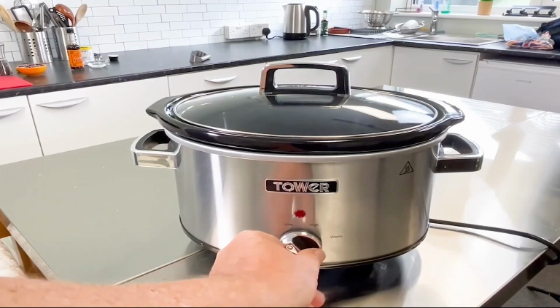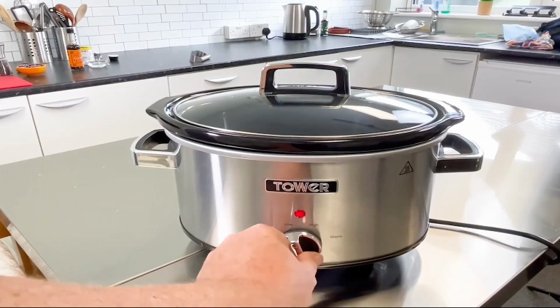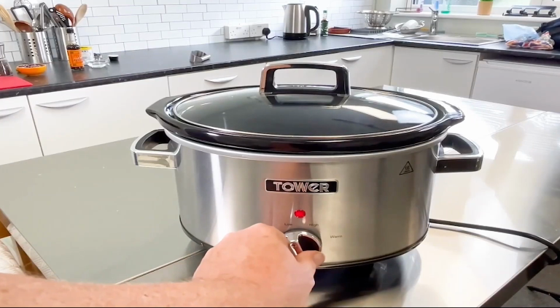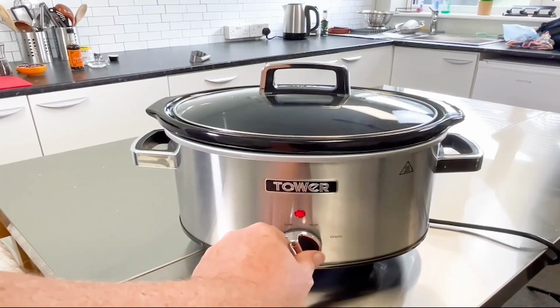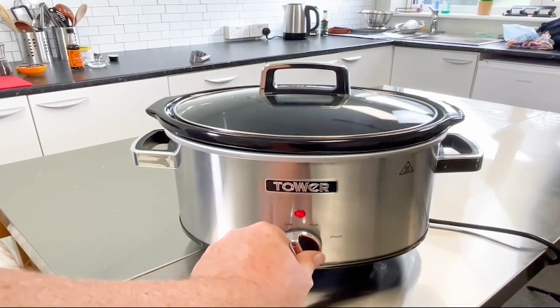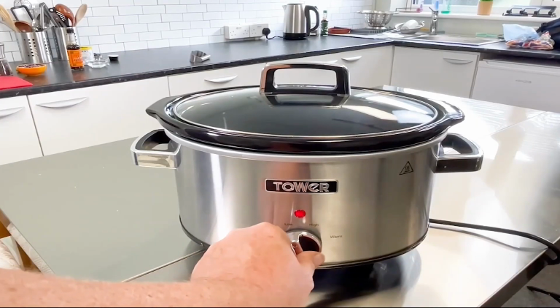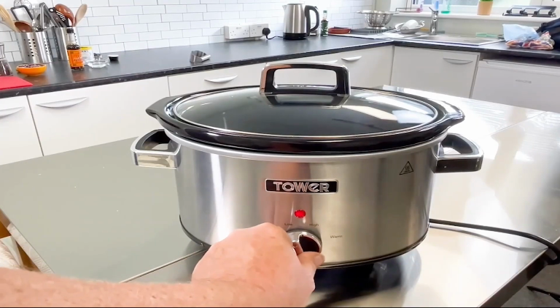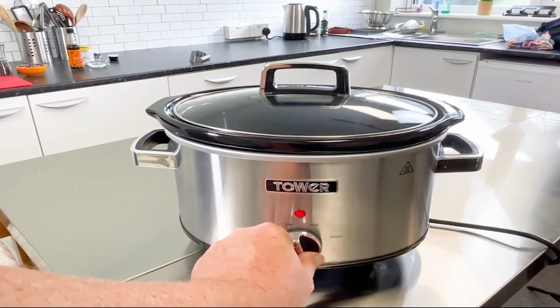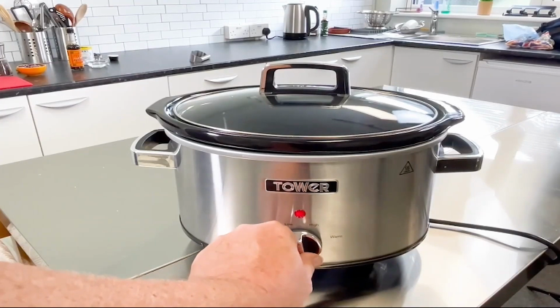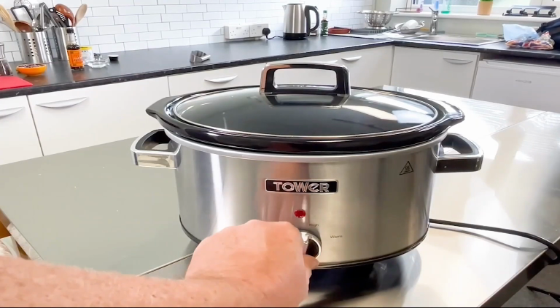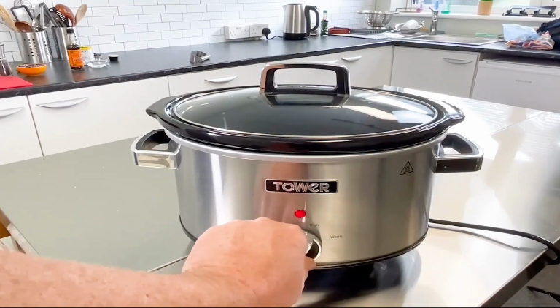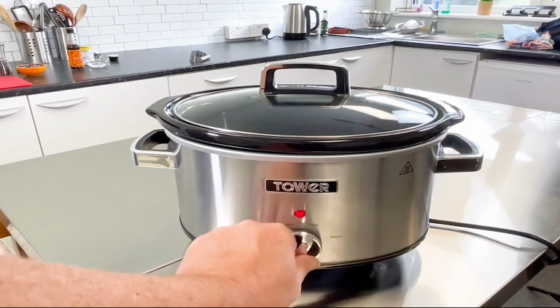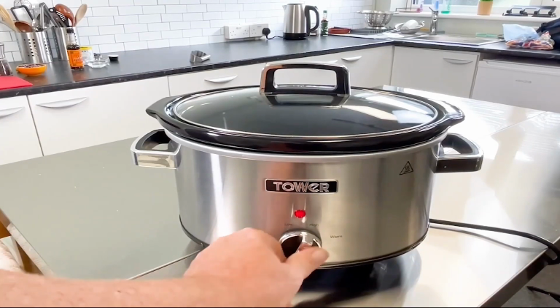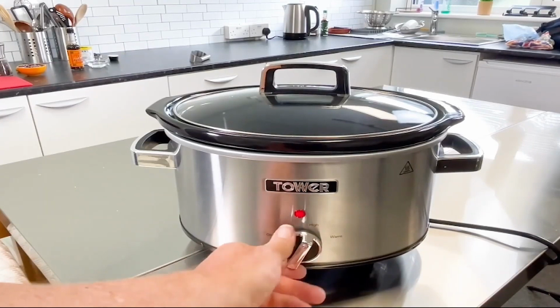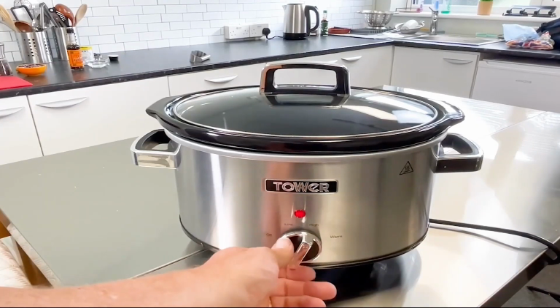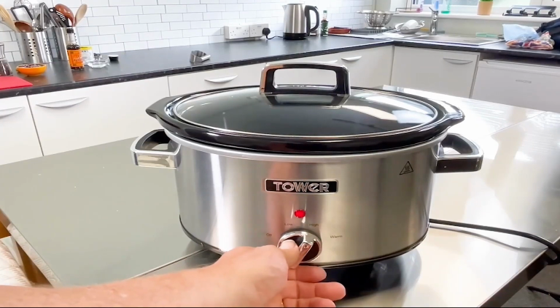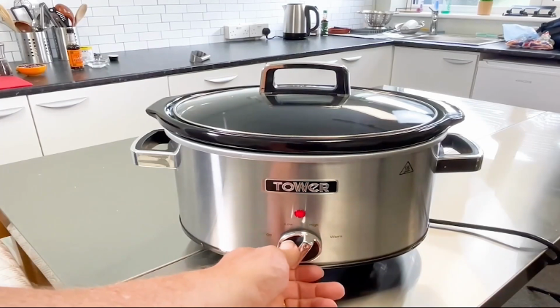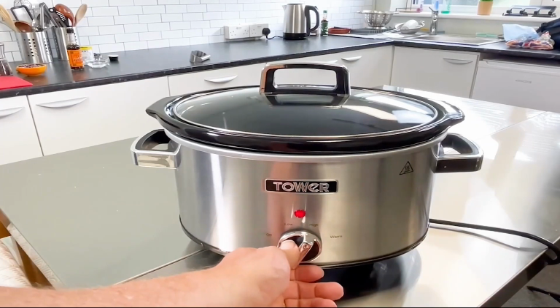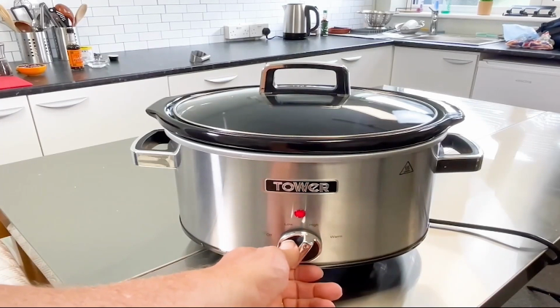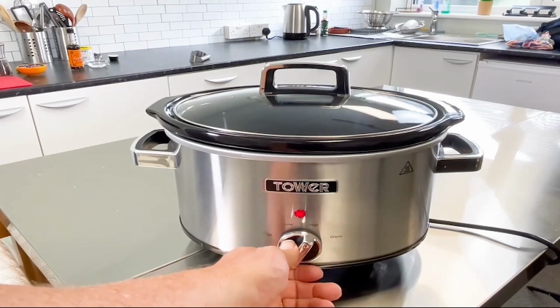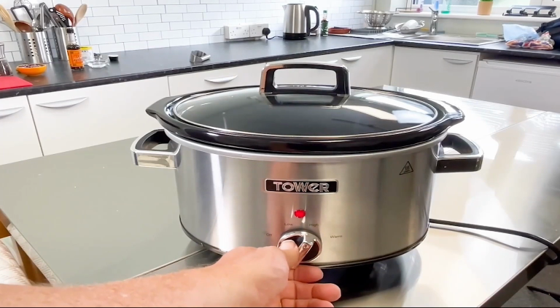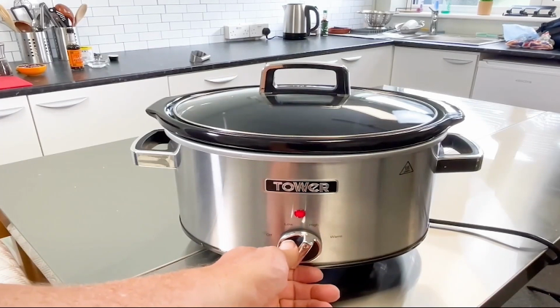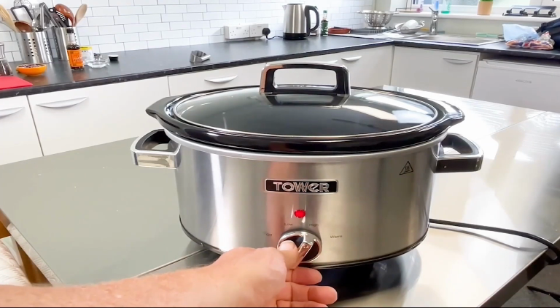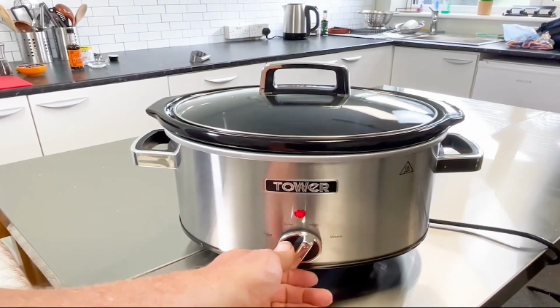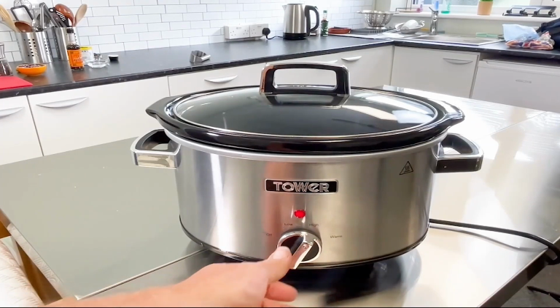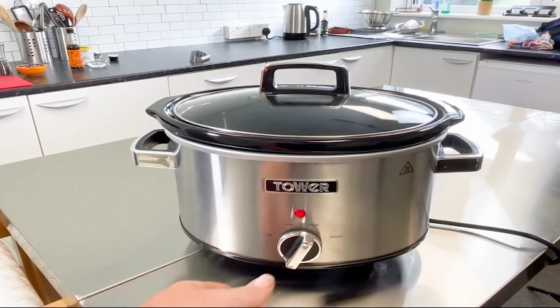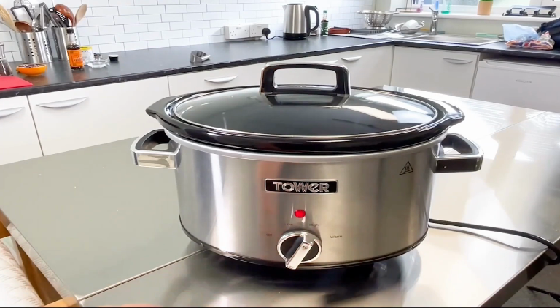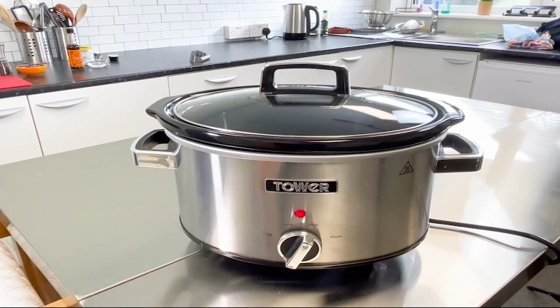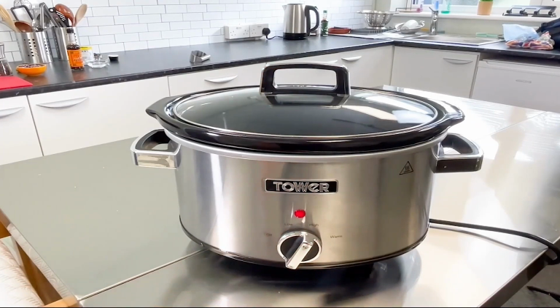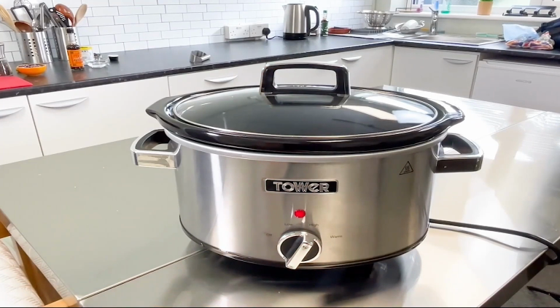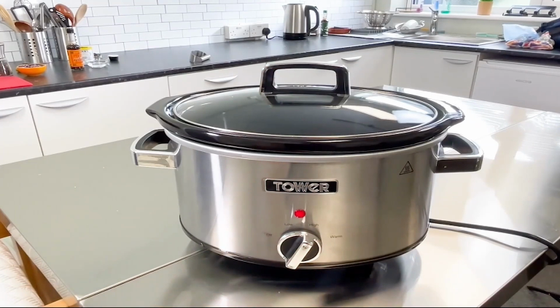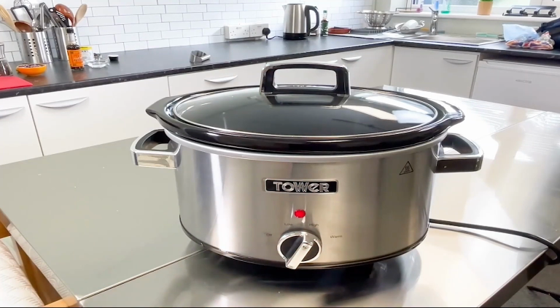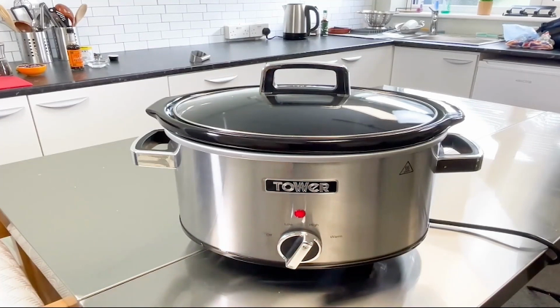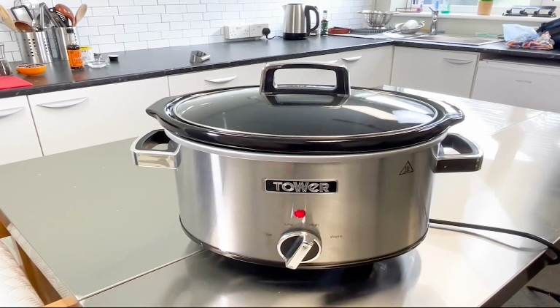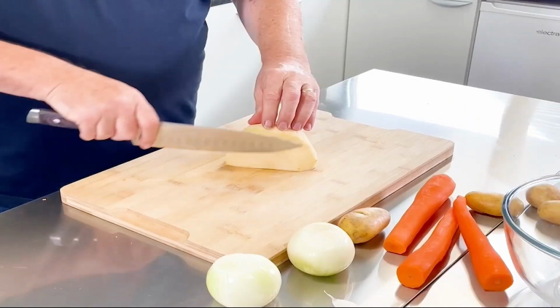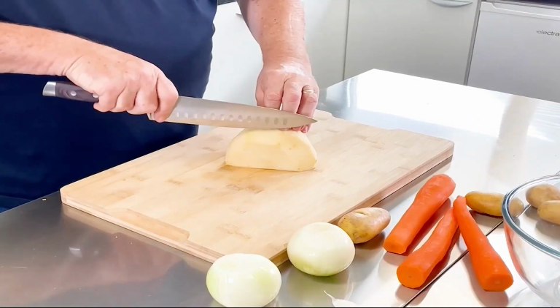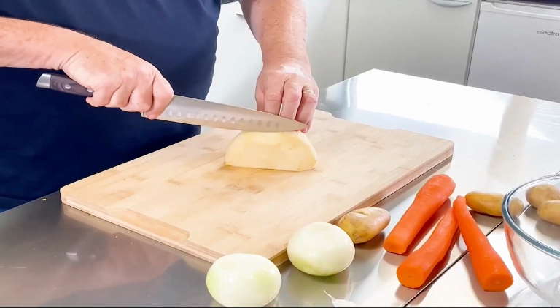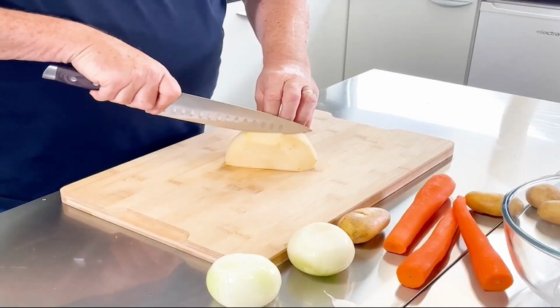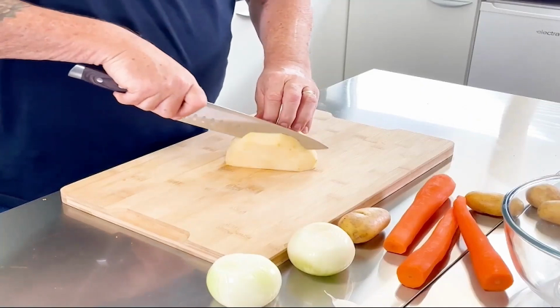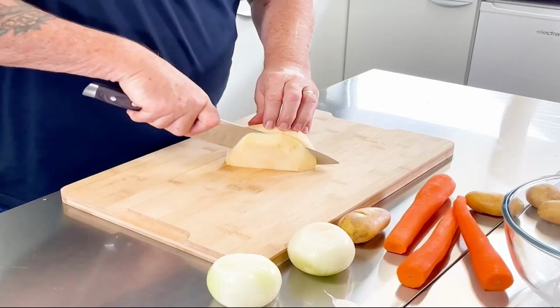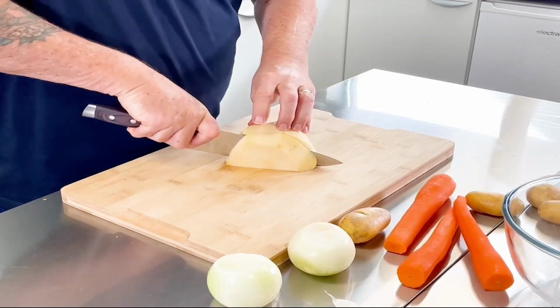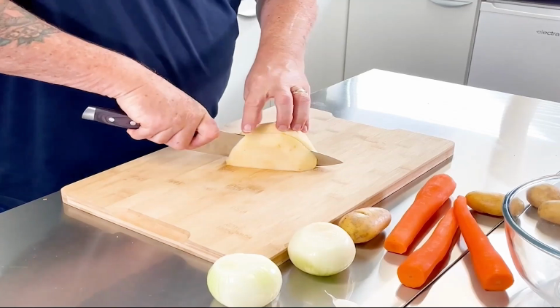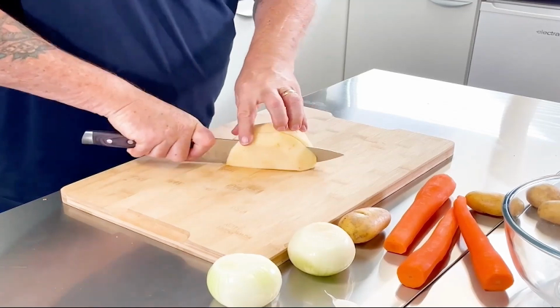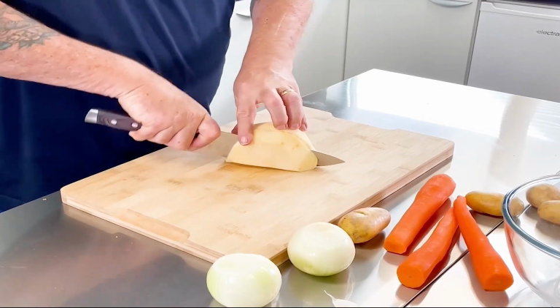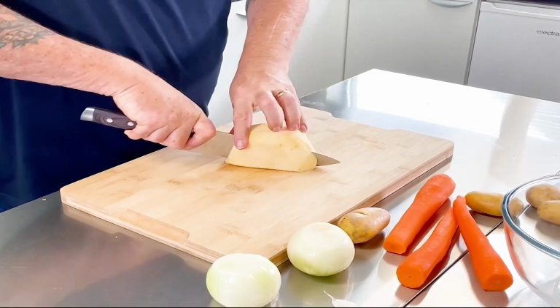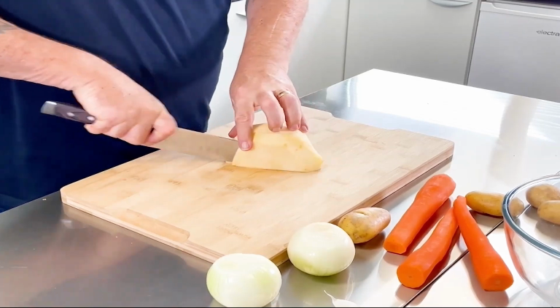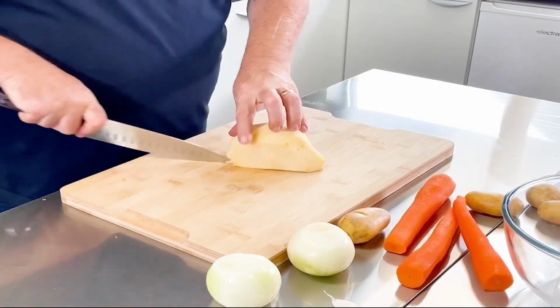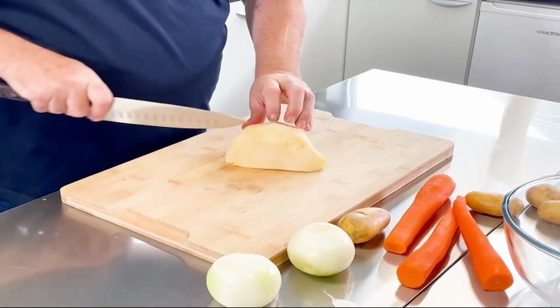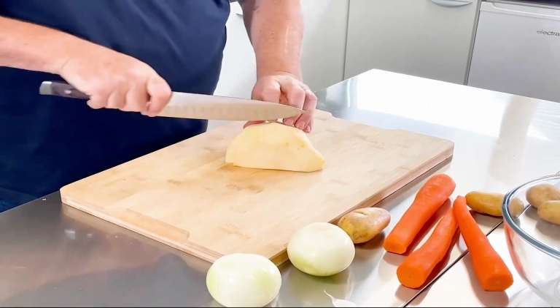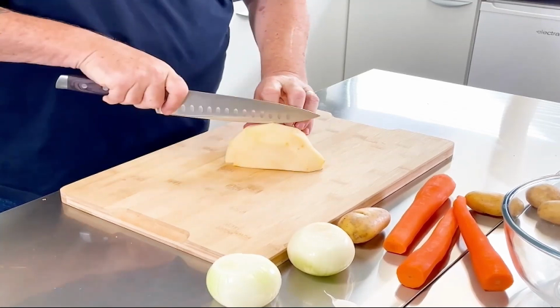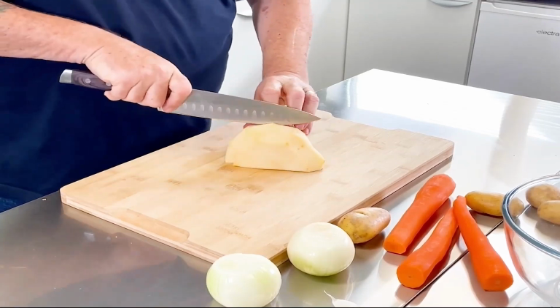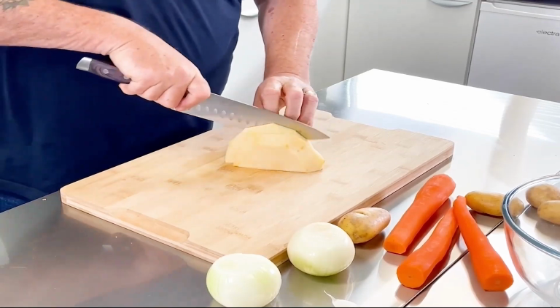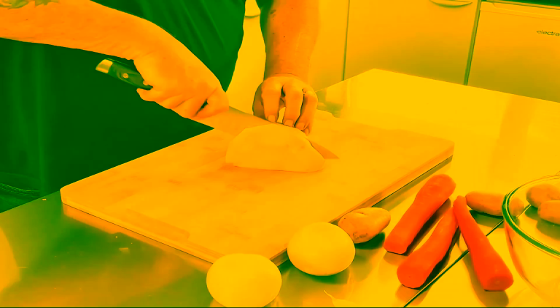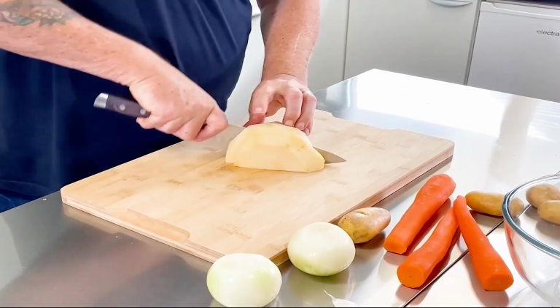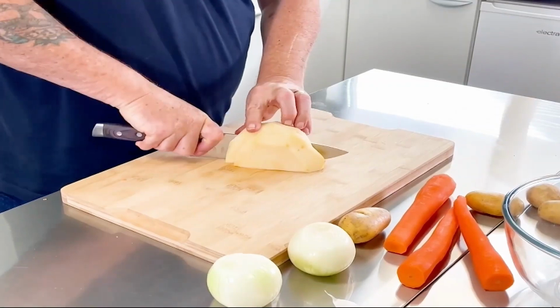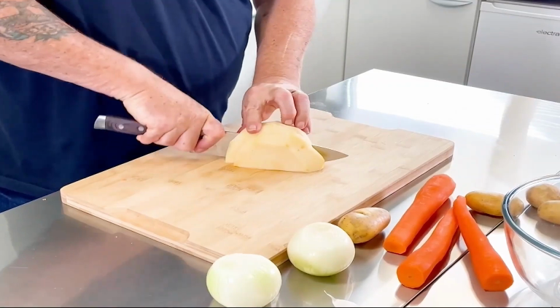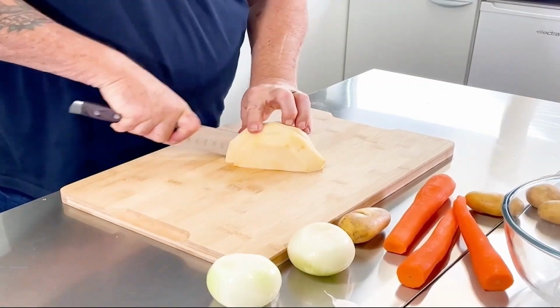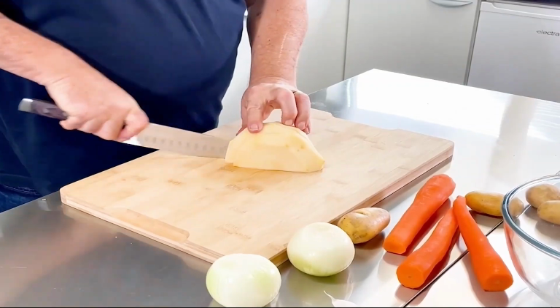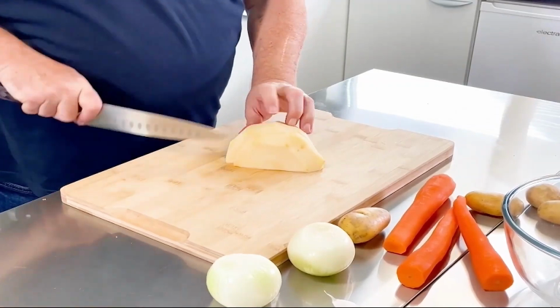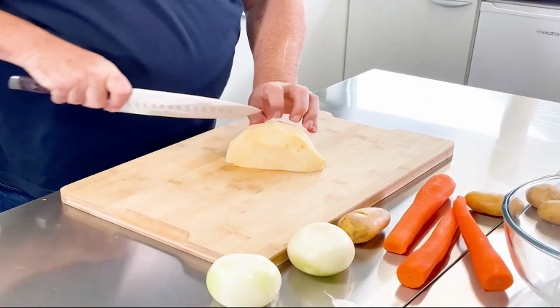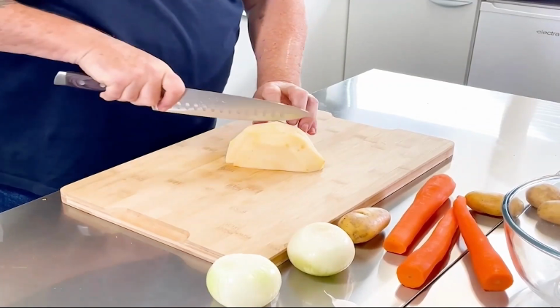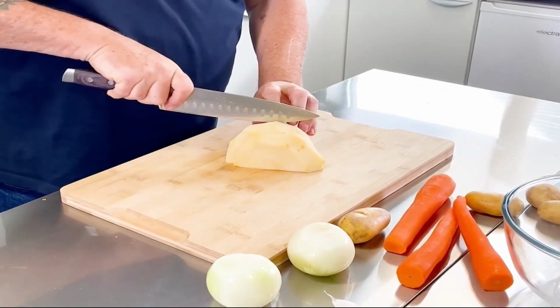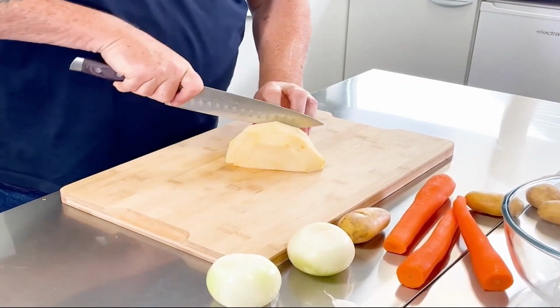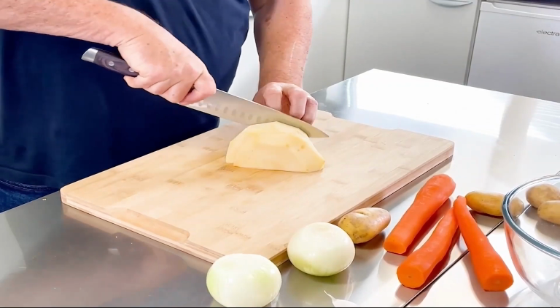The first thing we need to do is turn our slow cooker onto the high position. We need to do that for about 20 minutes to let it warm up.